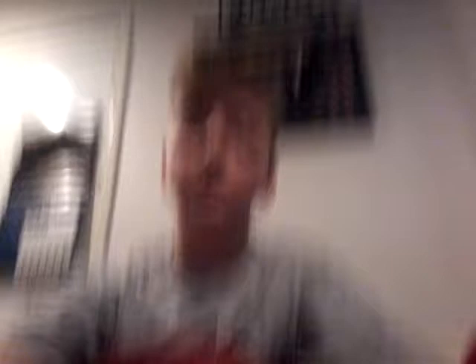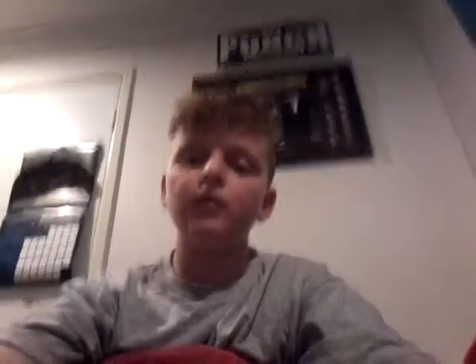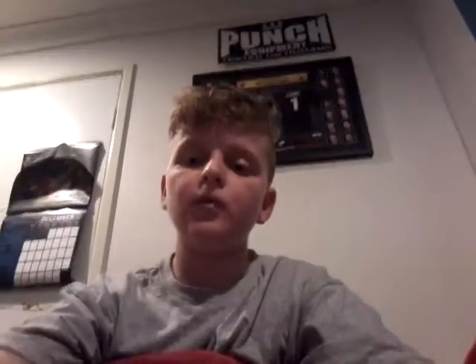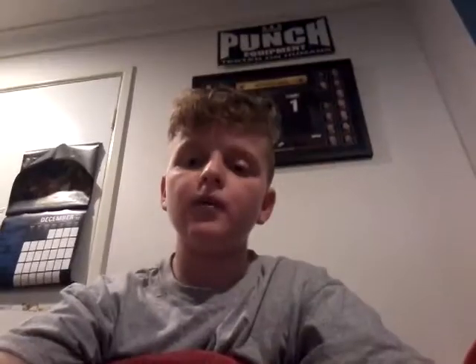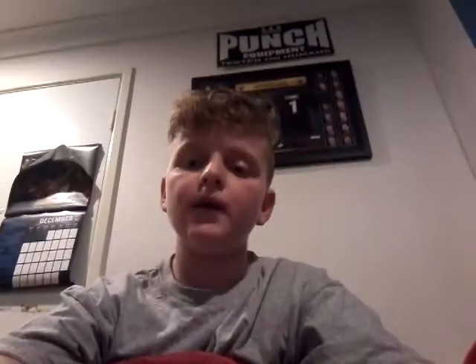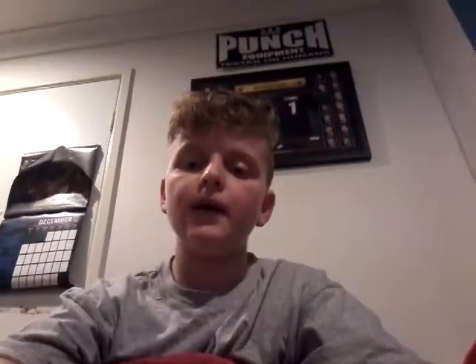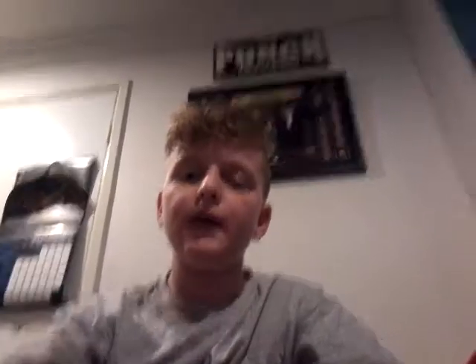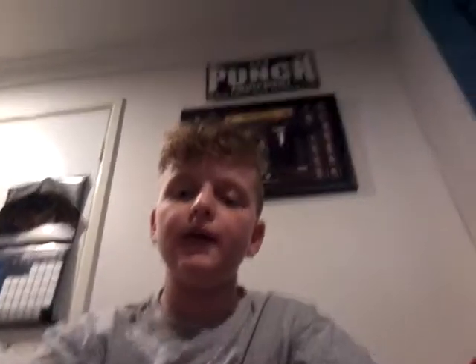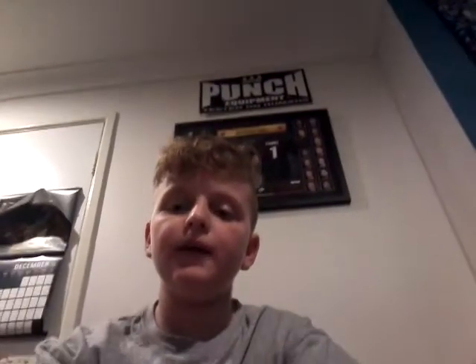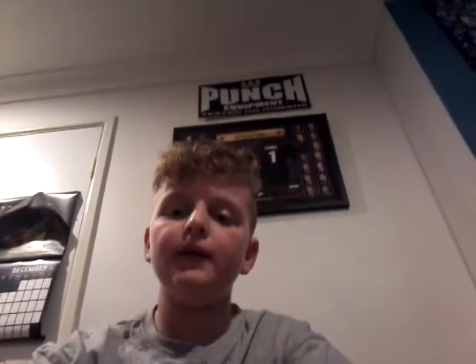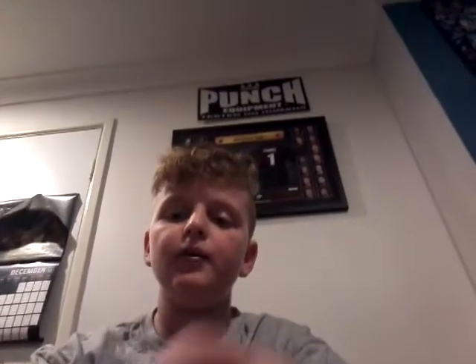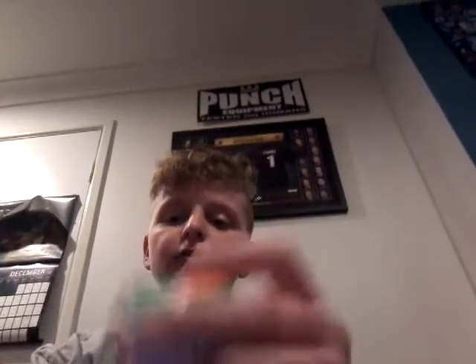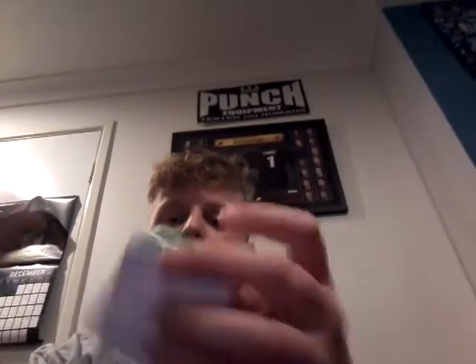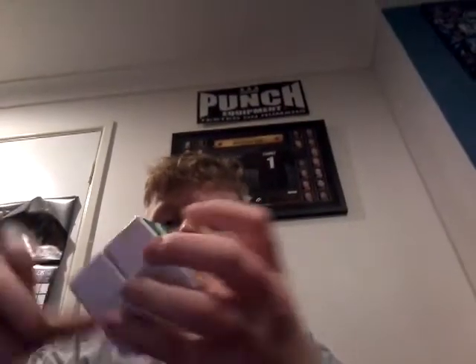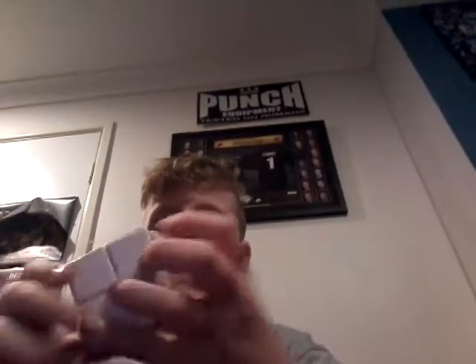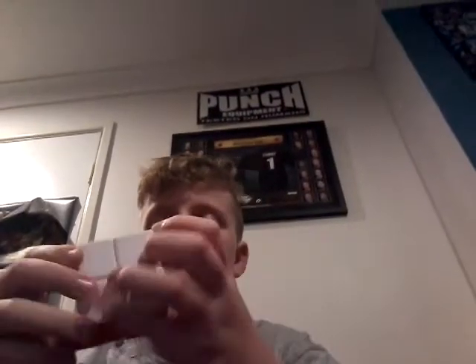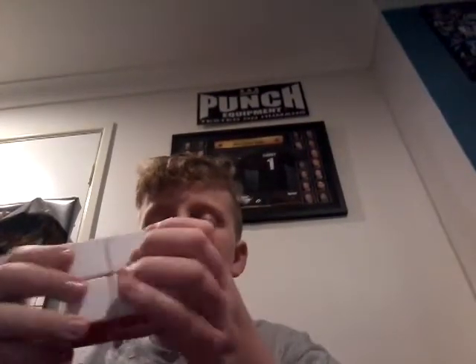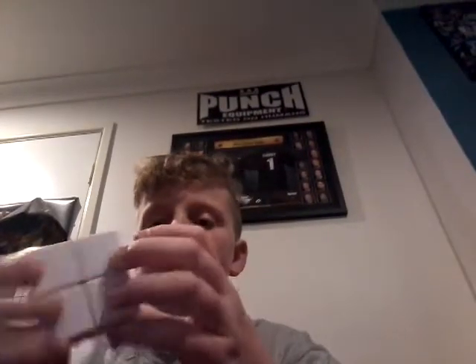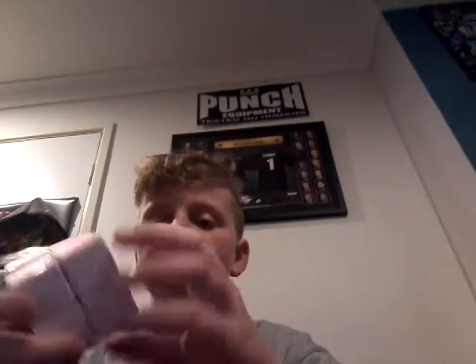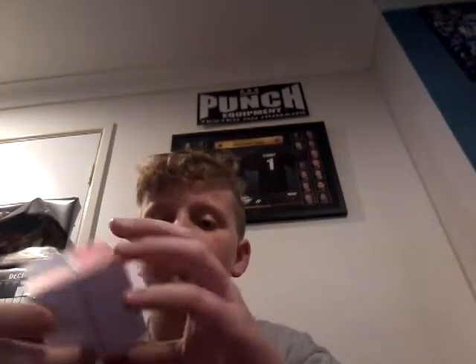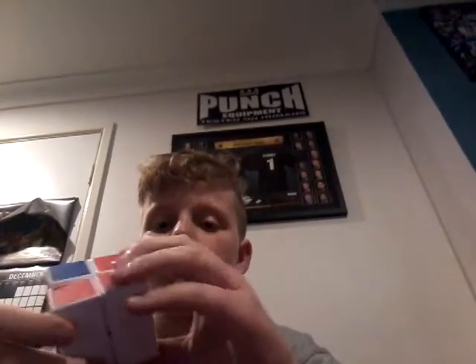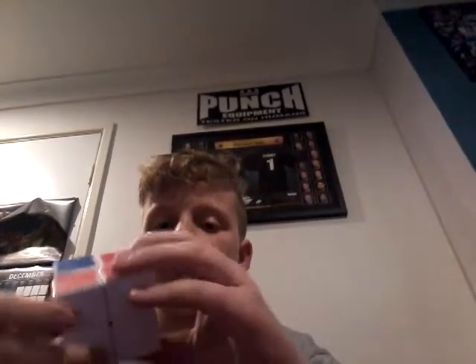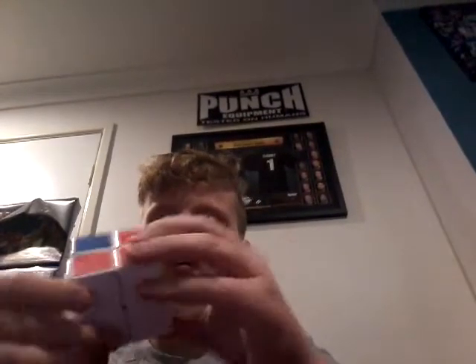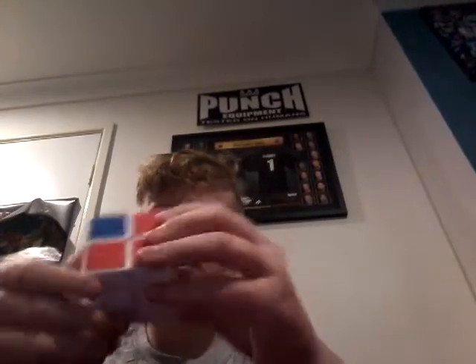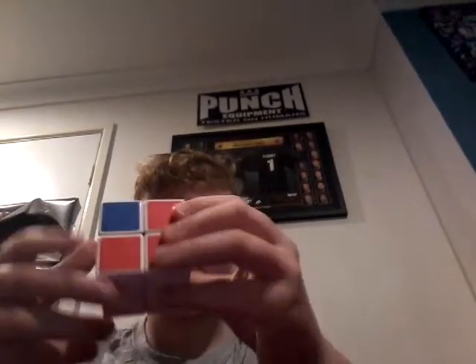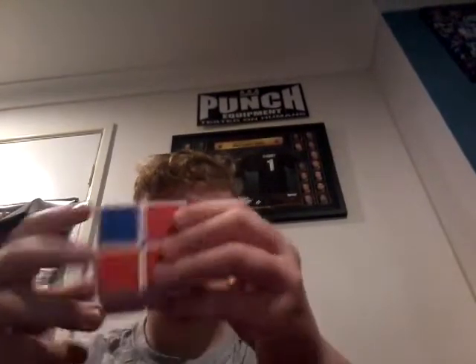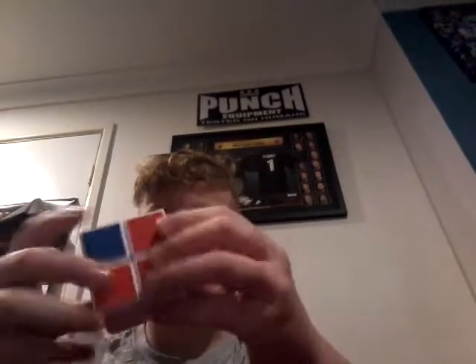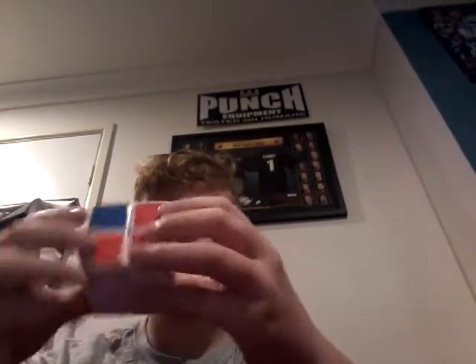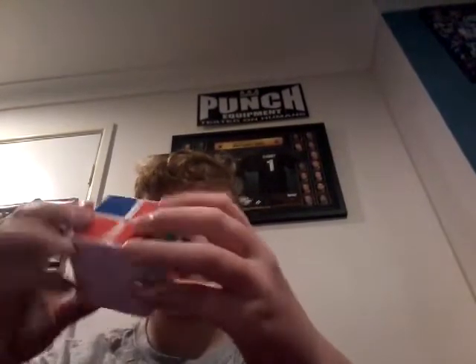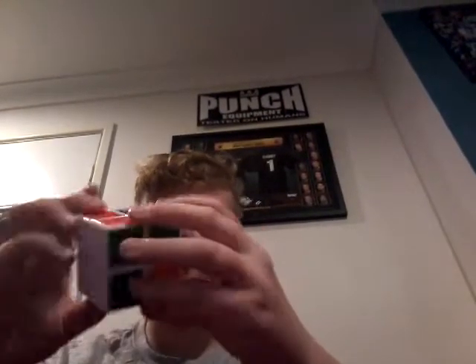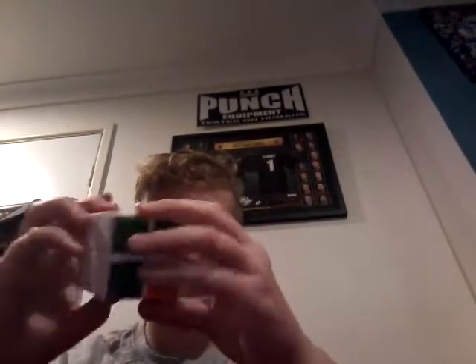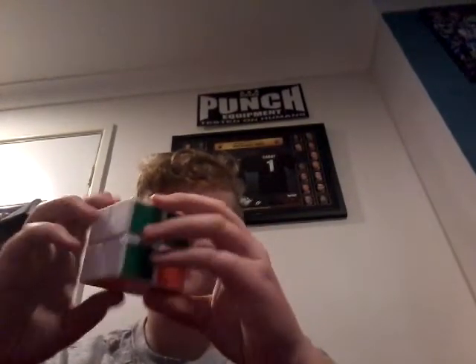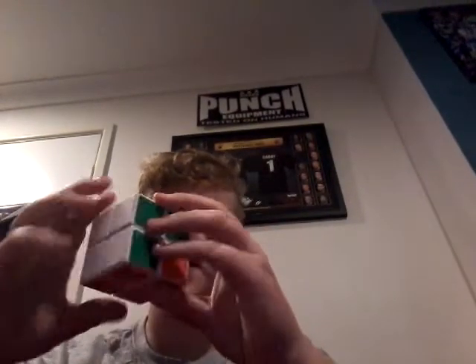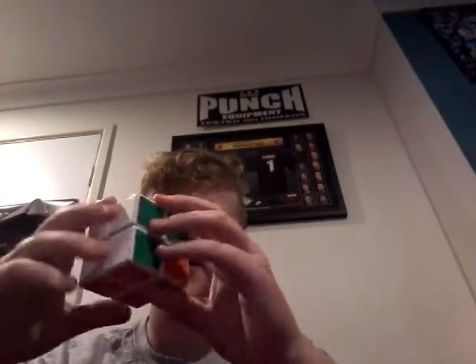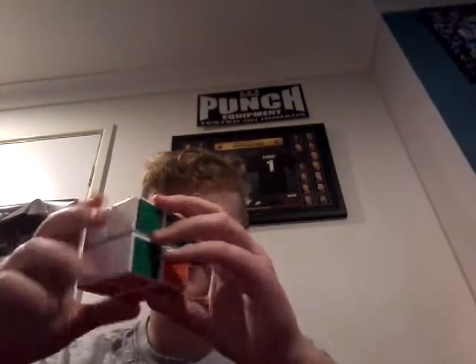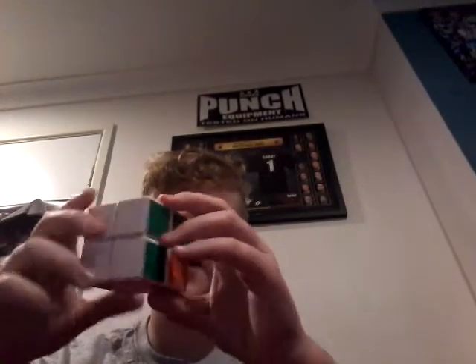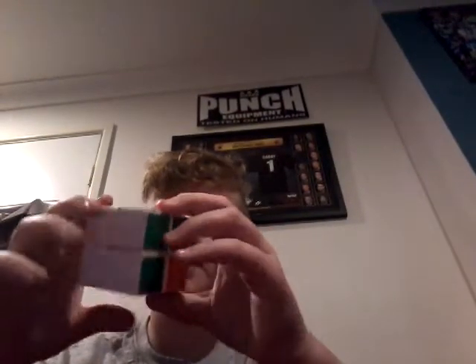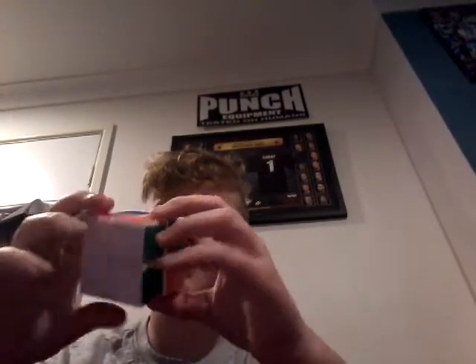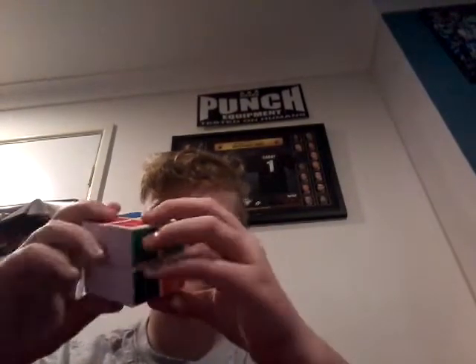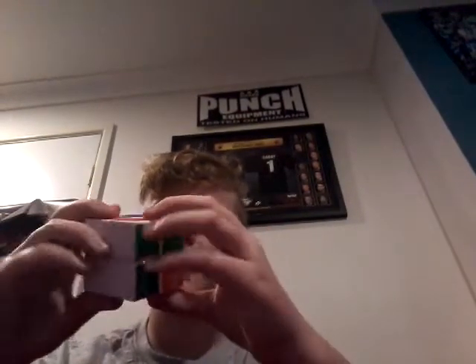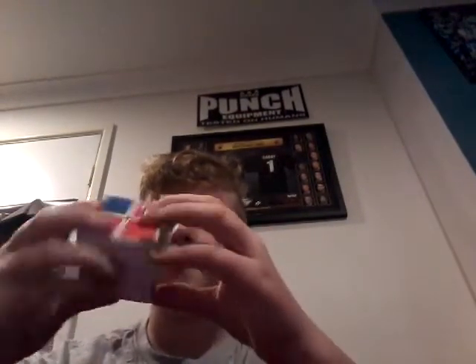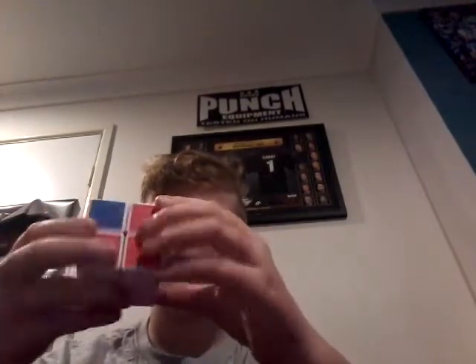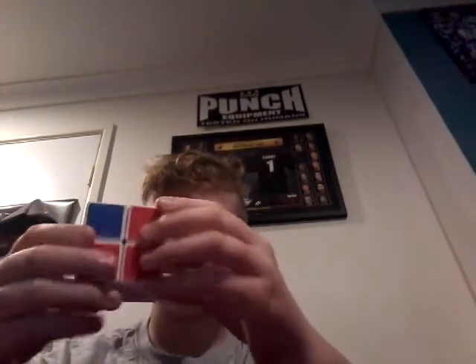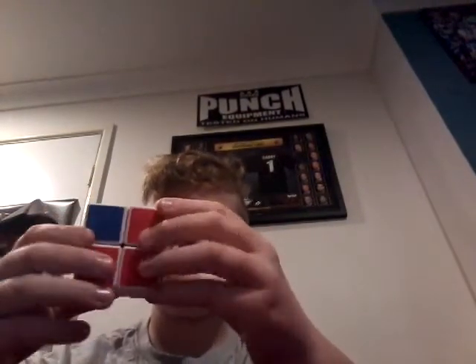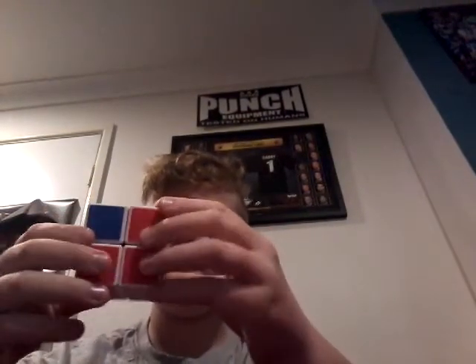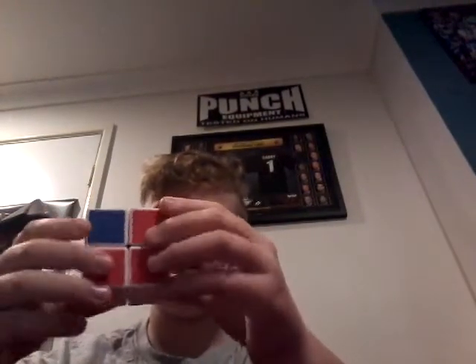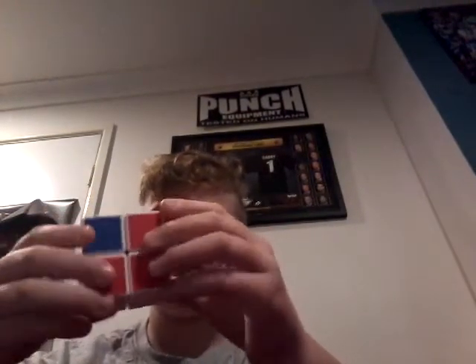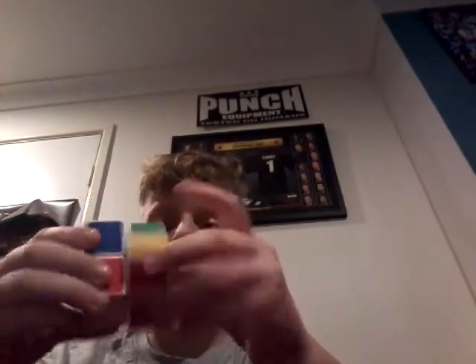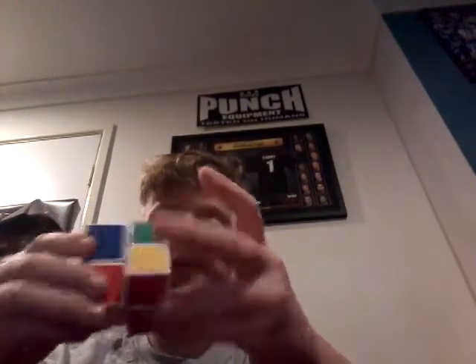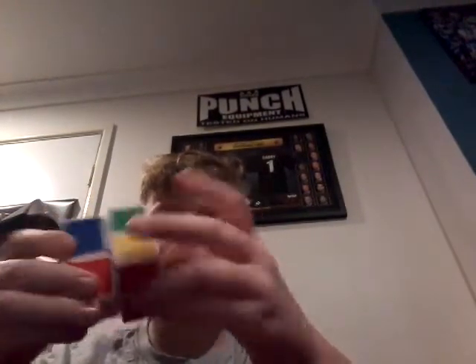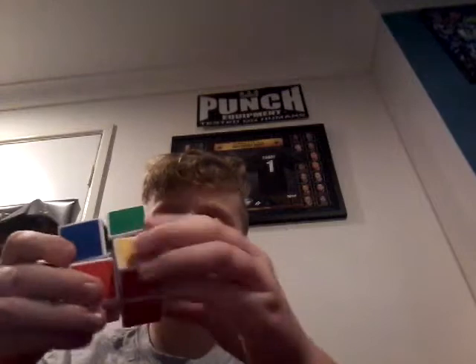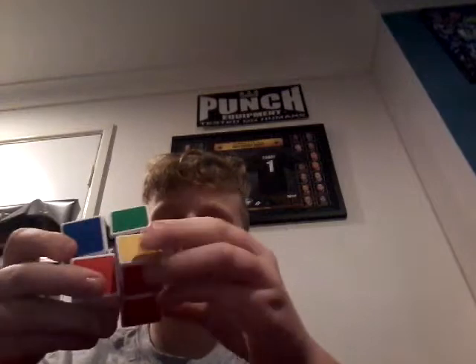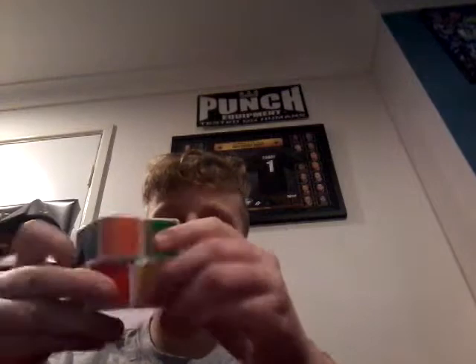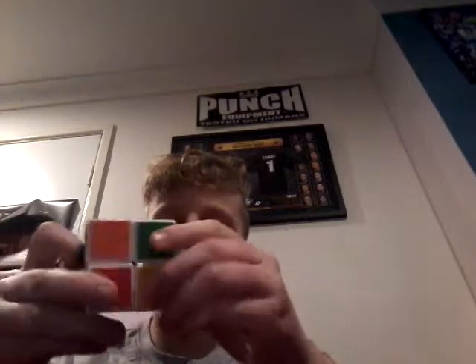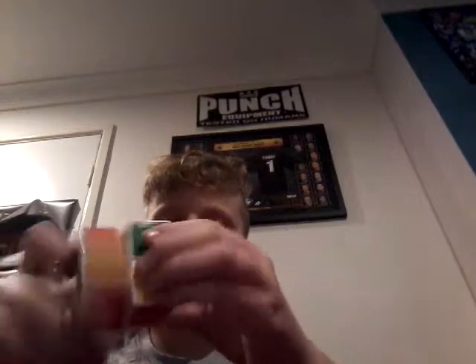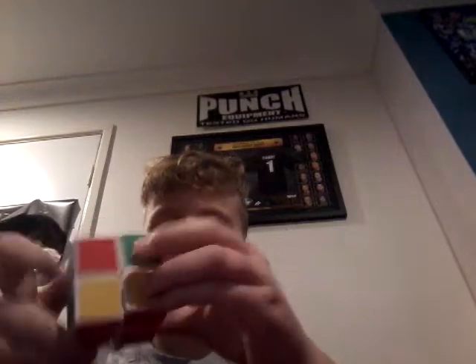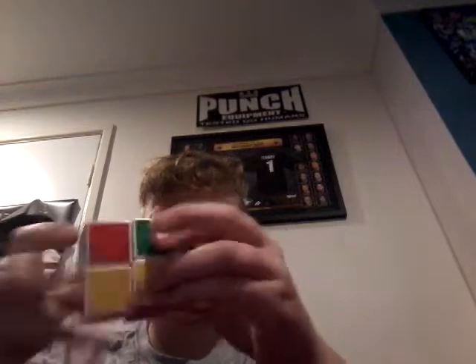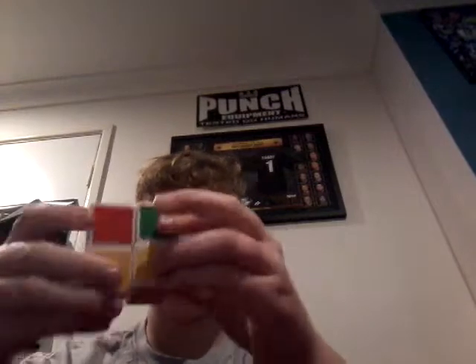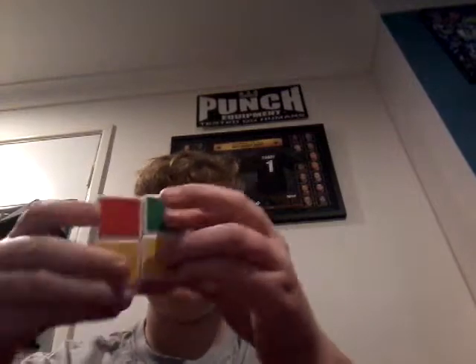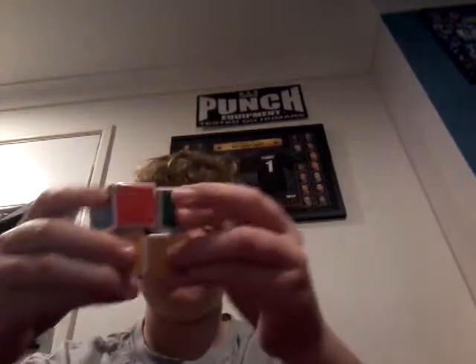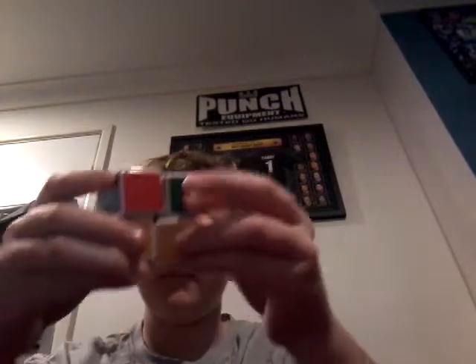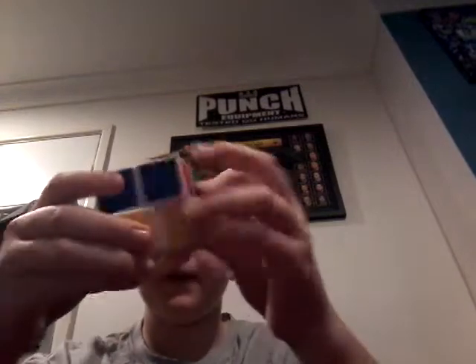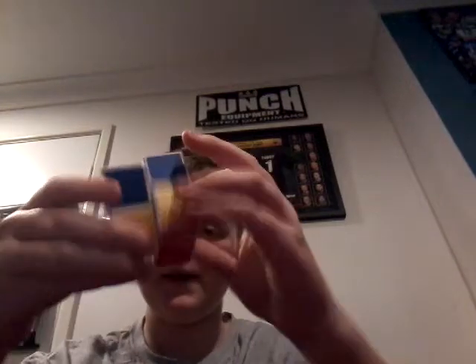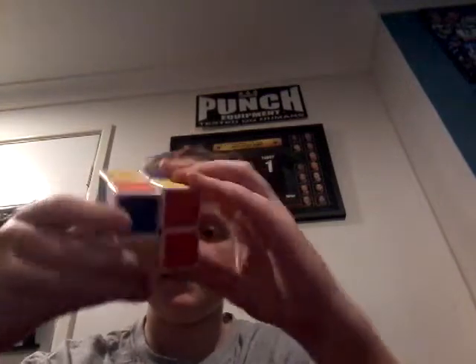Hey YouTube! Fully scrambled Rubik's Cube here to solve it.